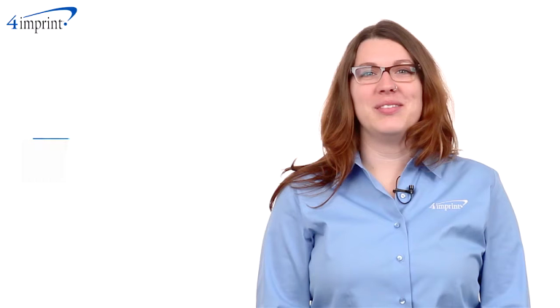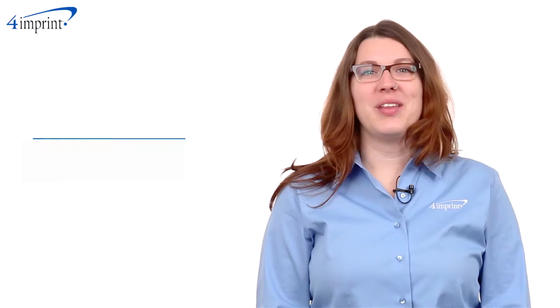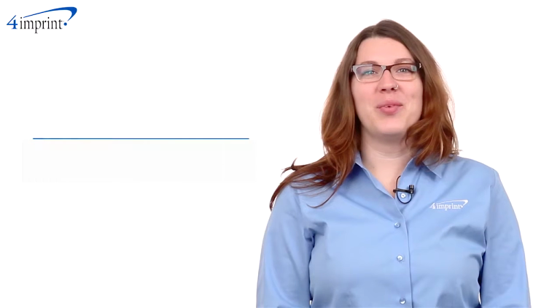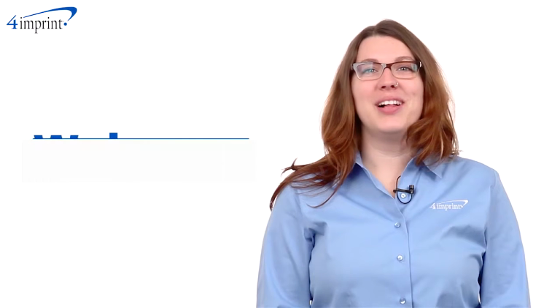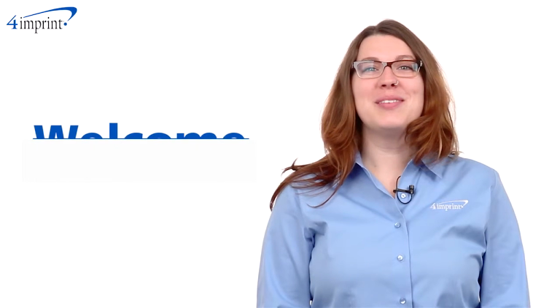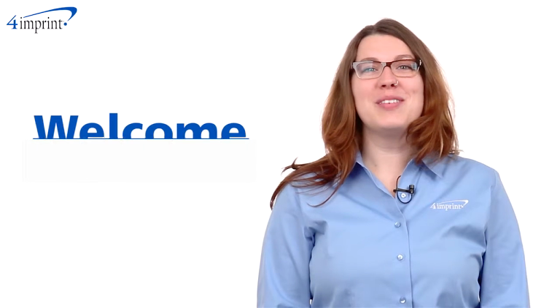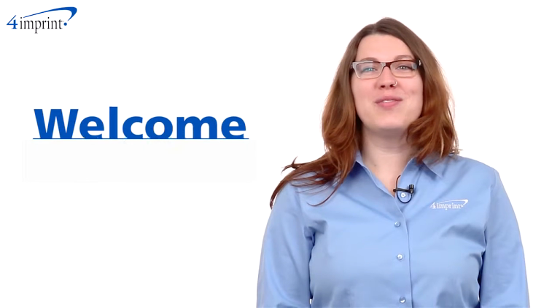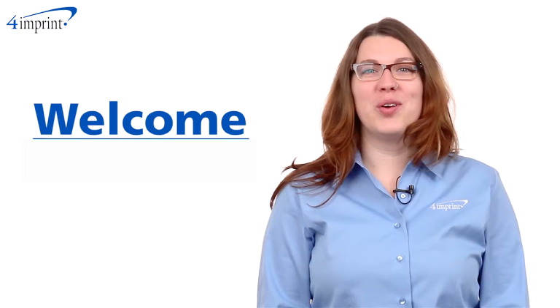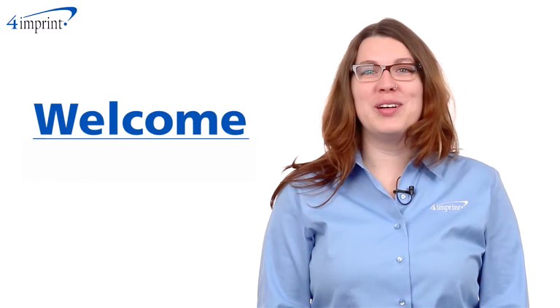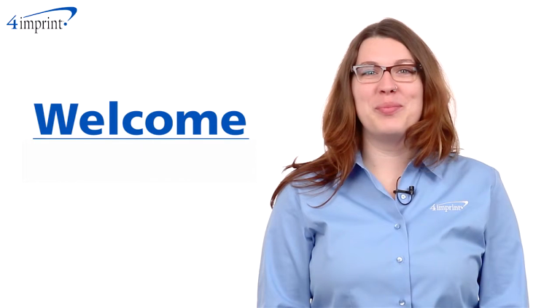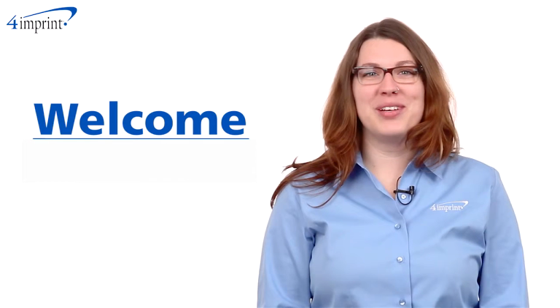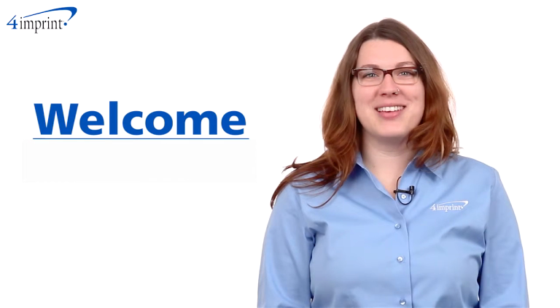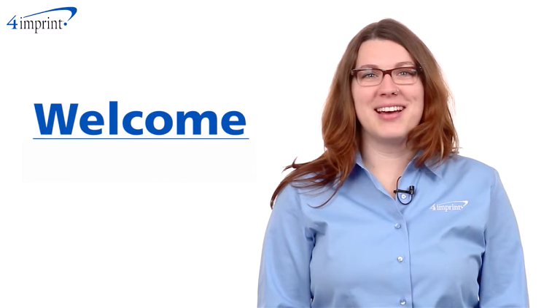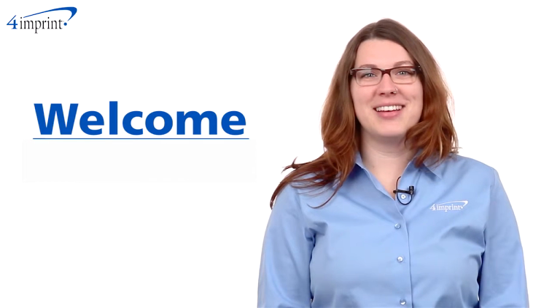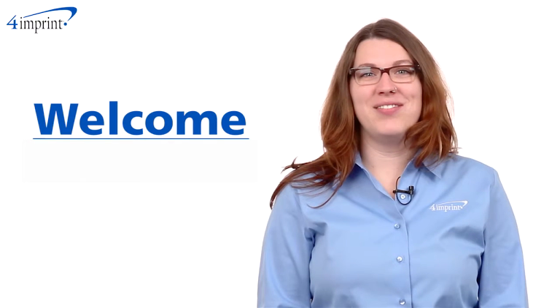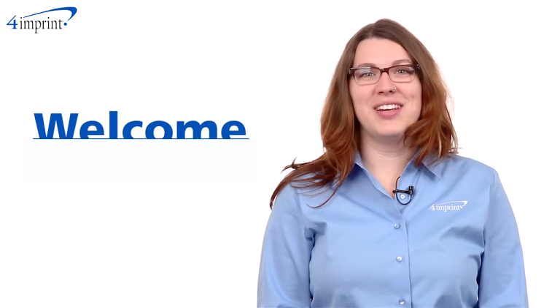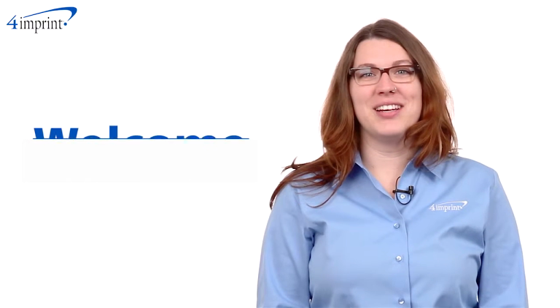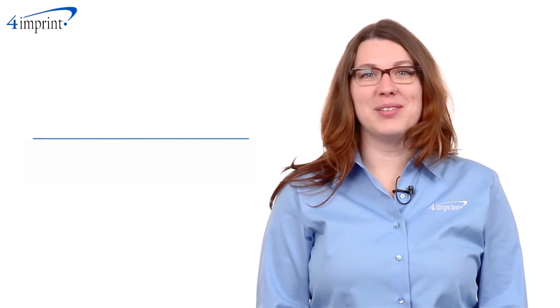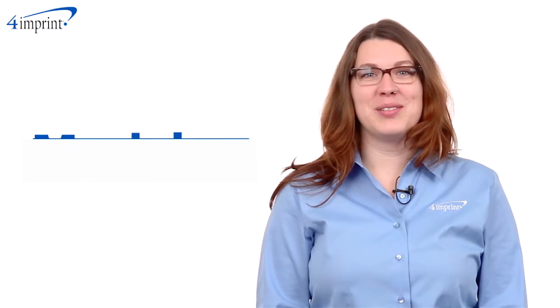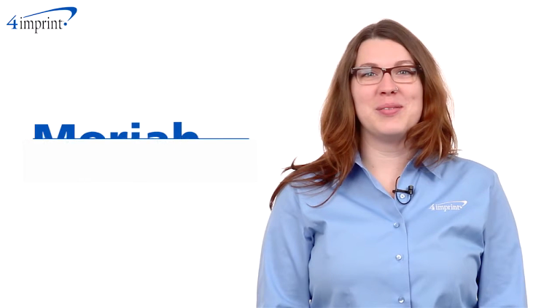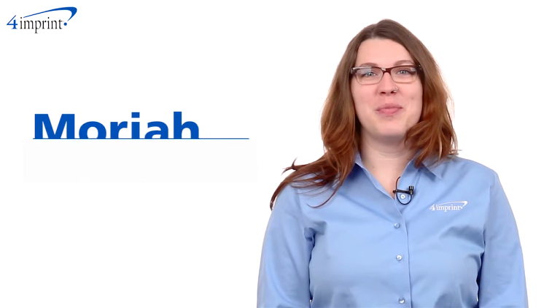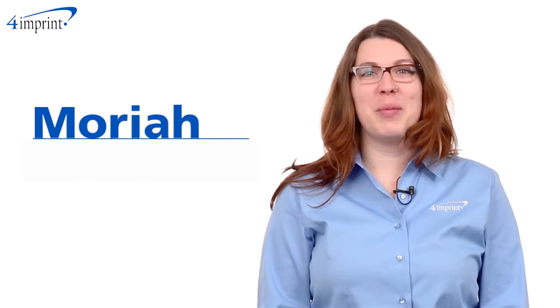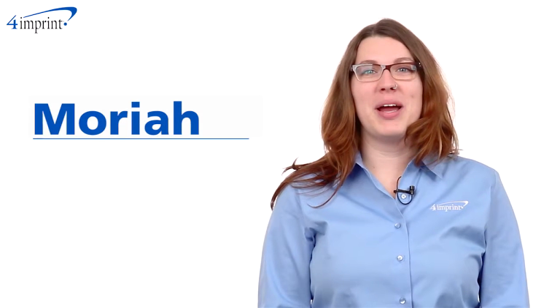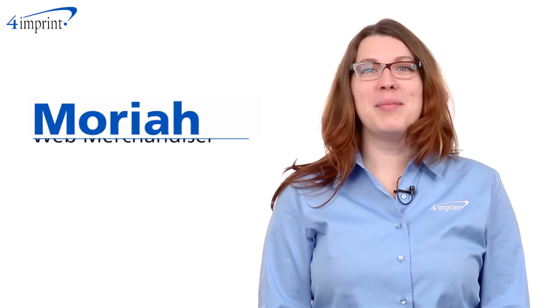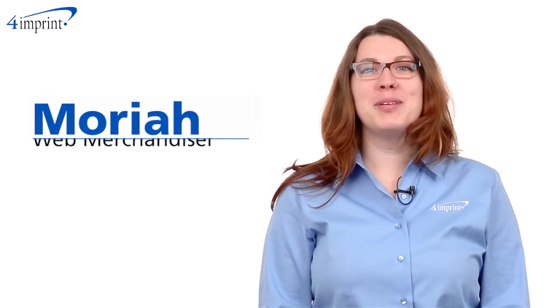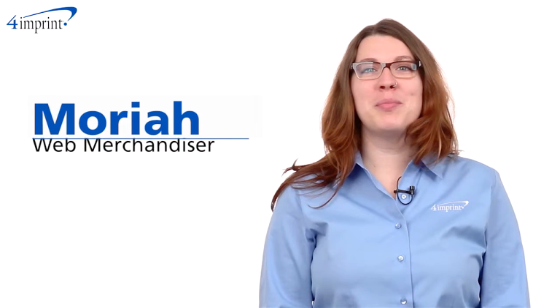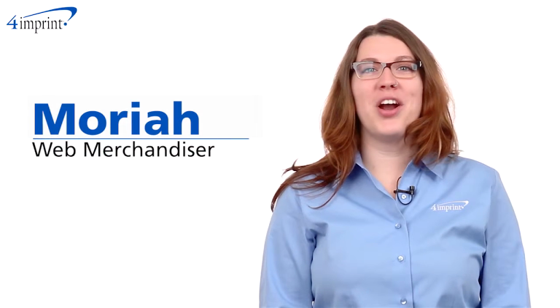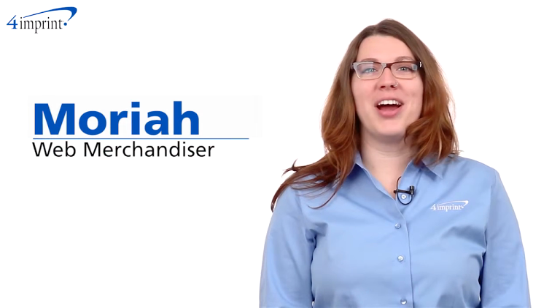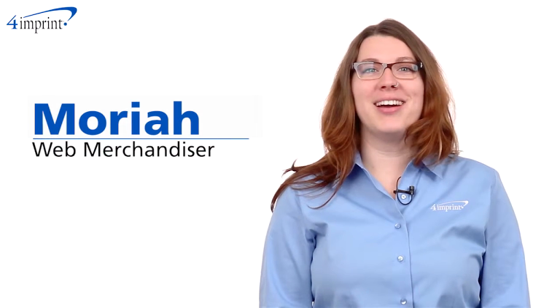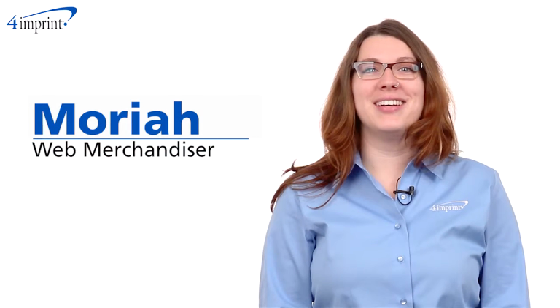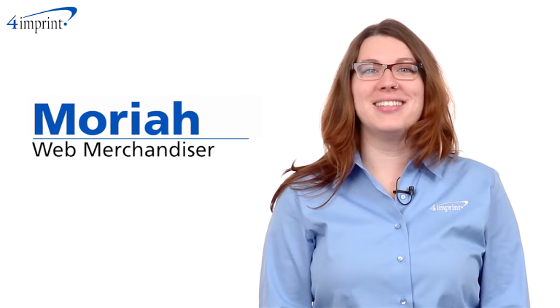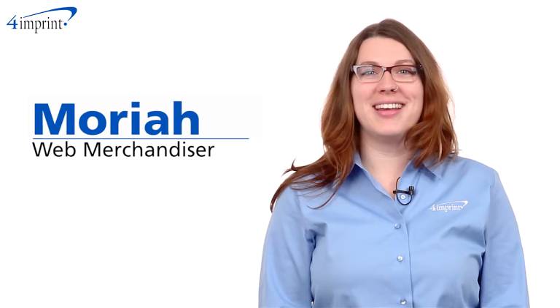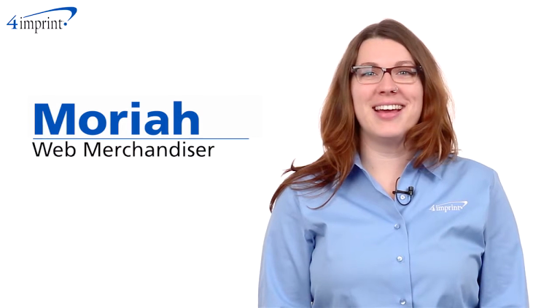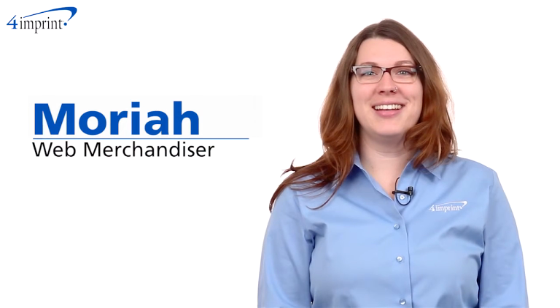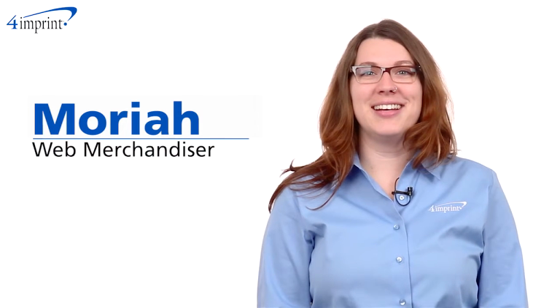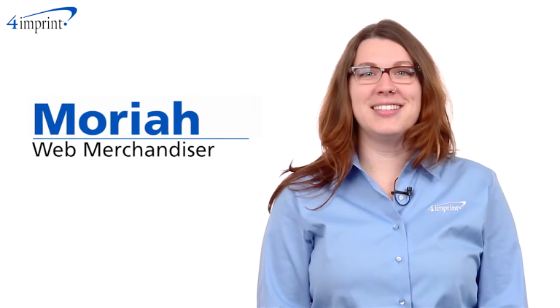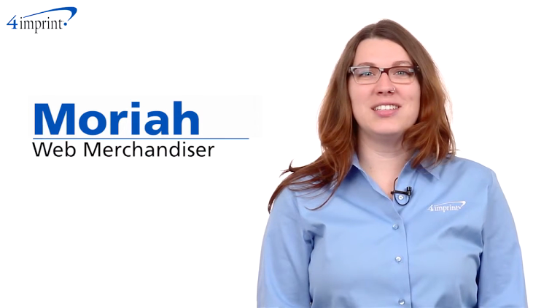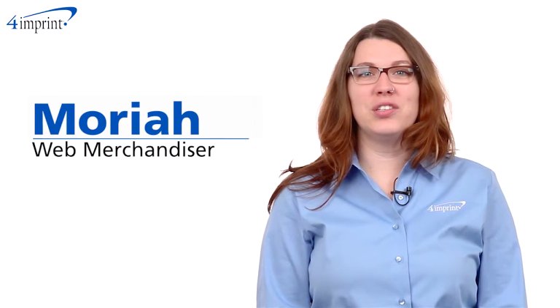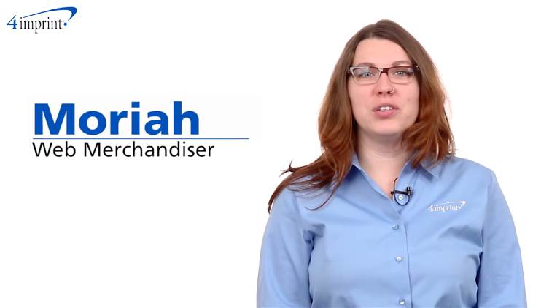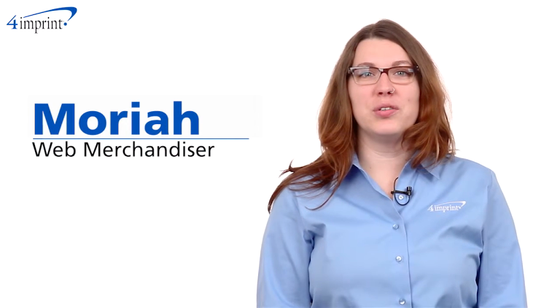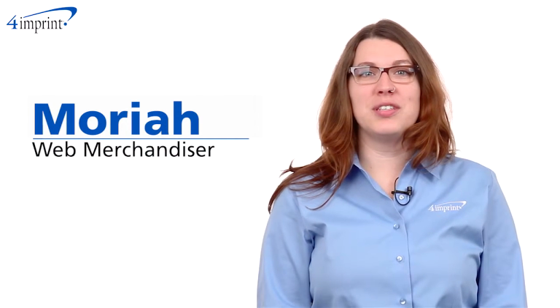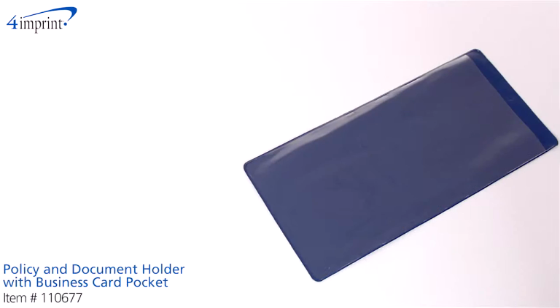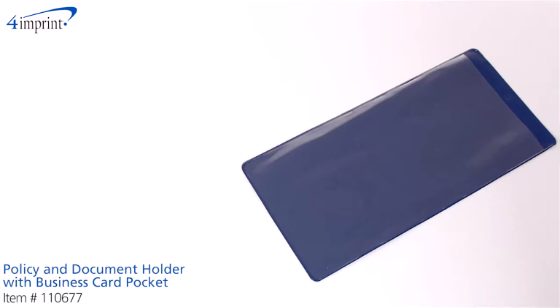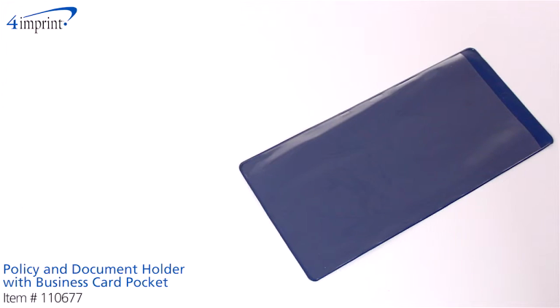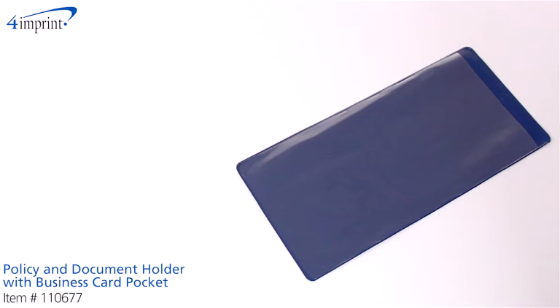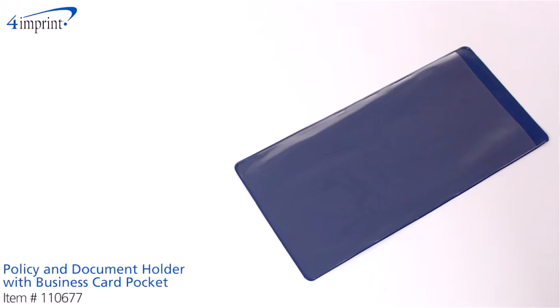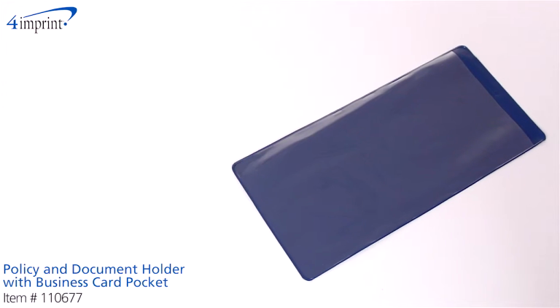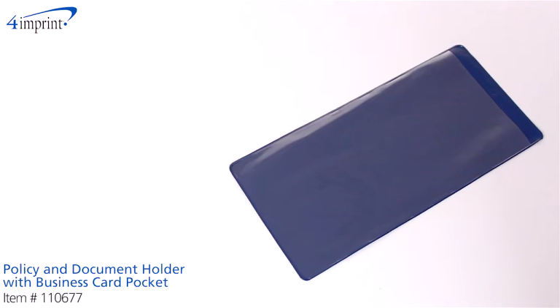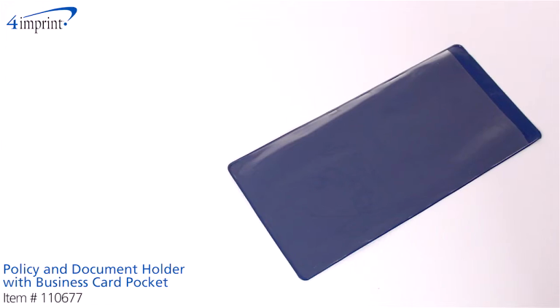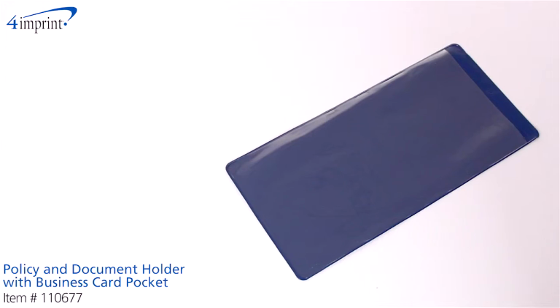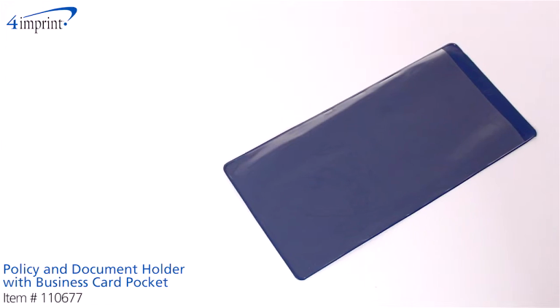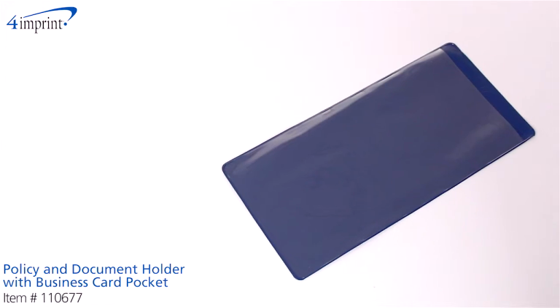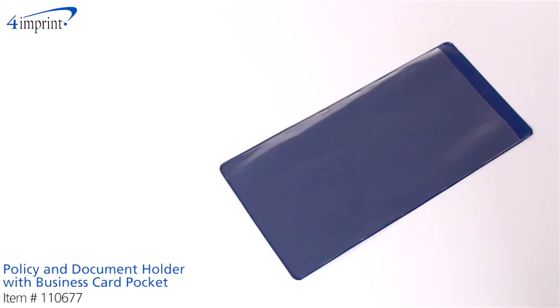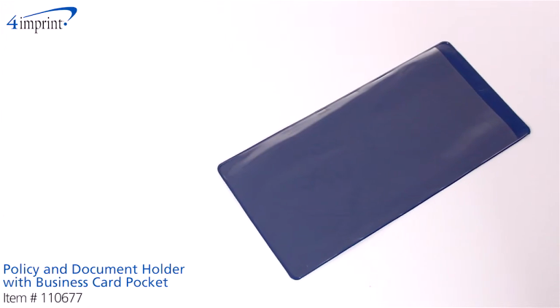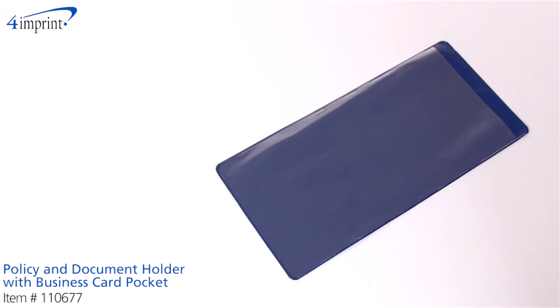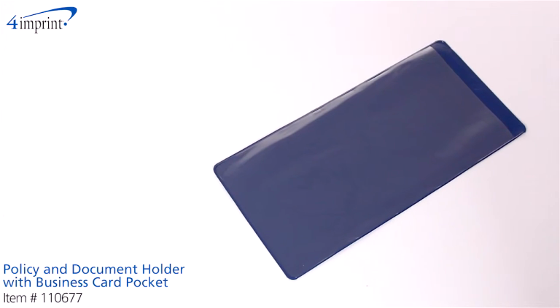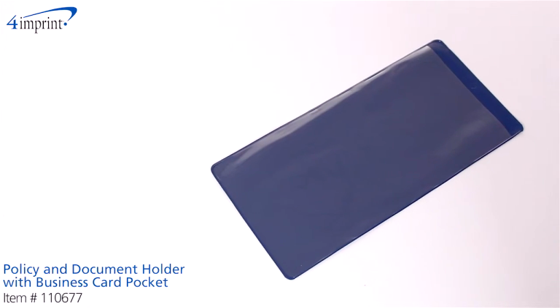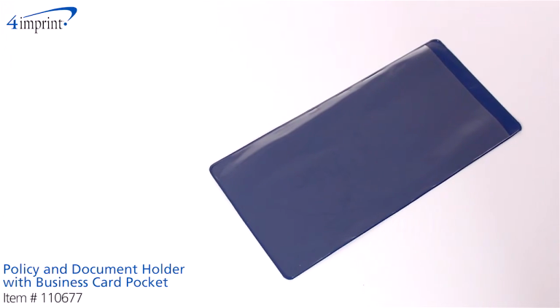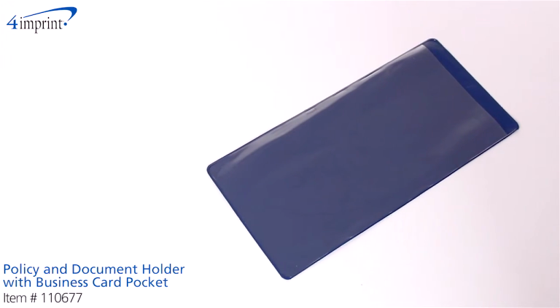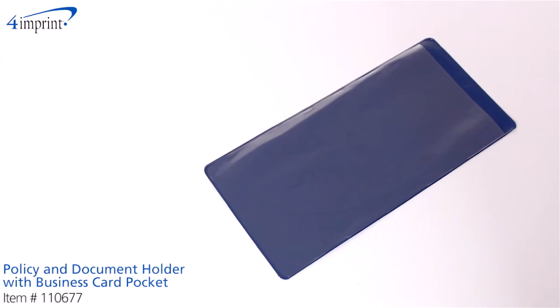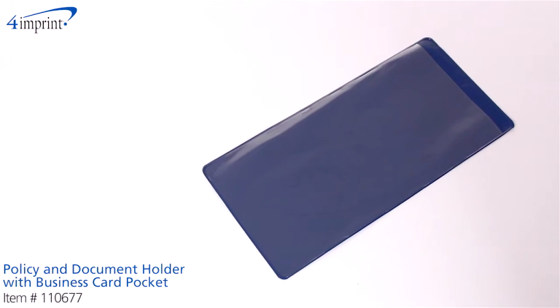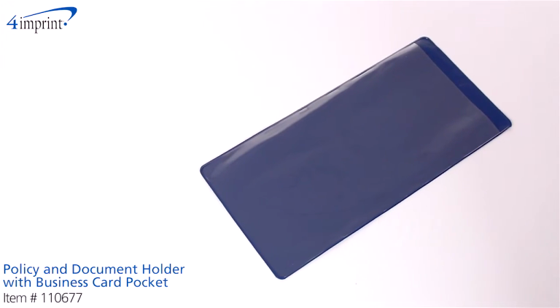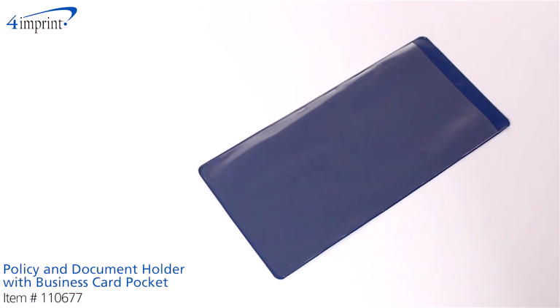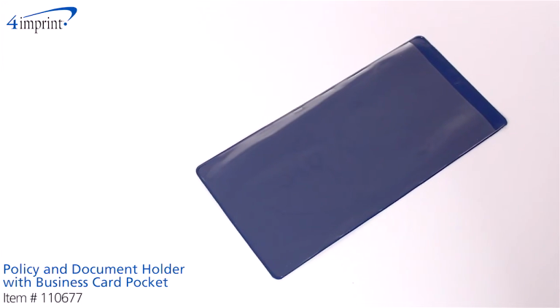Welcome to 4imprint's online videos. My name is Mariah and today I'd like to introduce the Policy and Document Holder with Business Card Pocket.